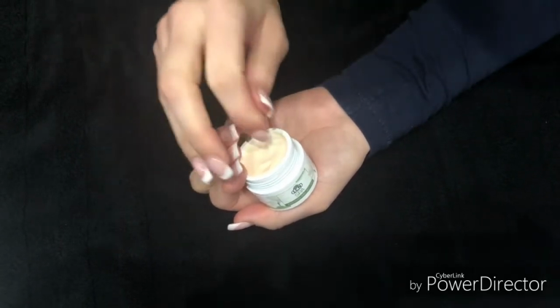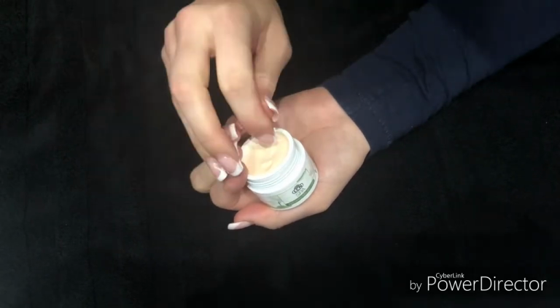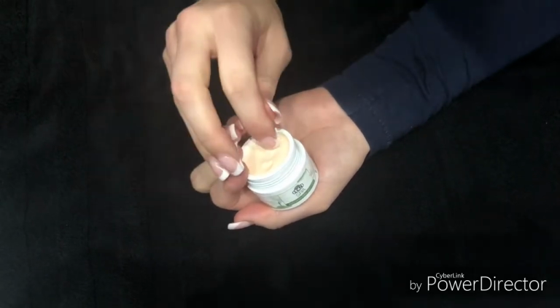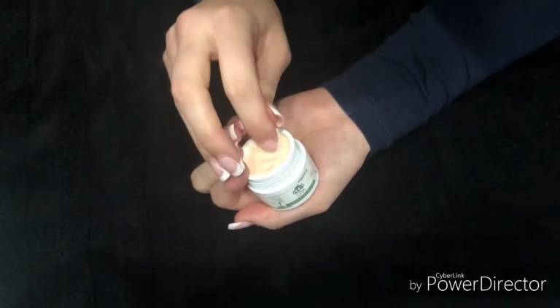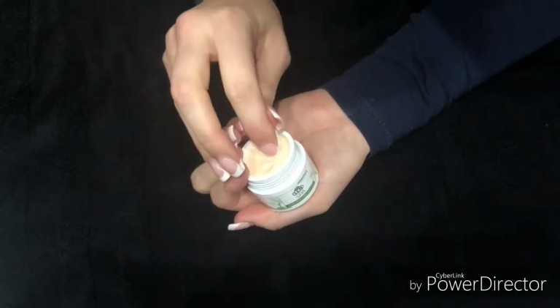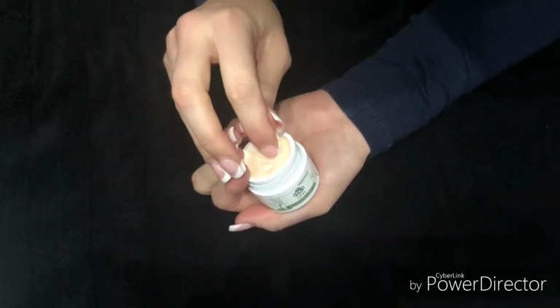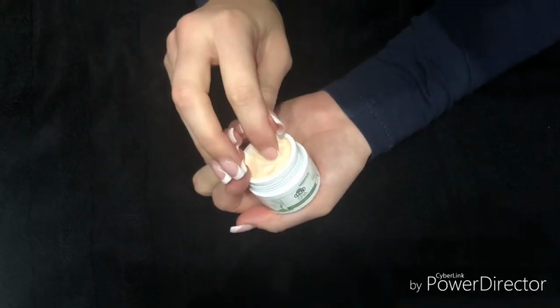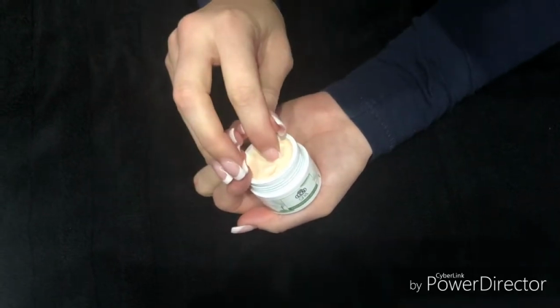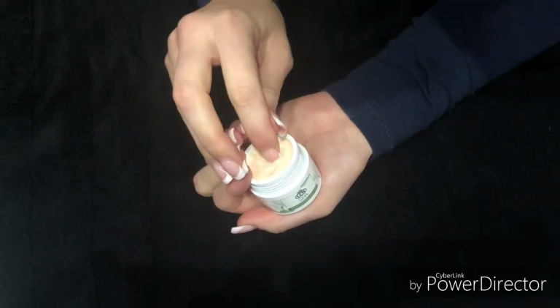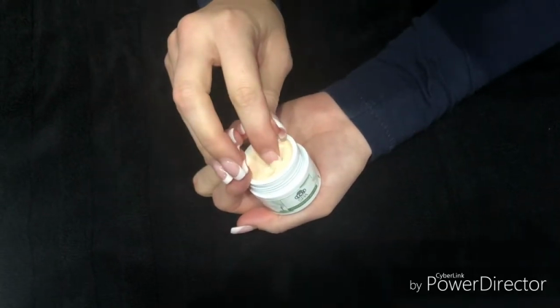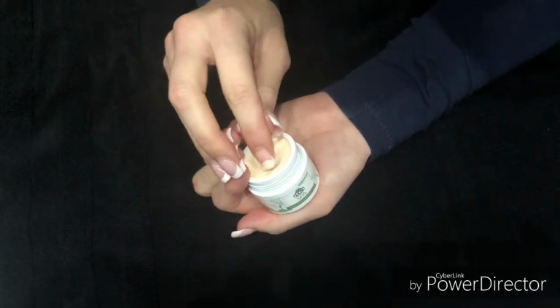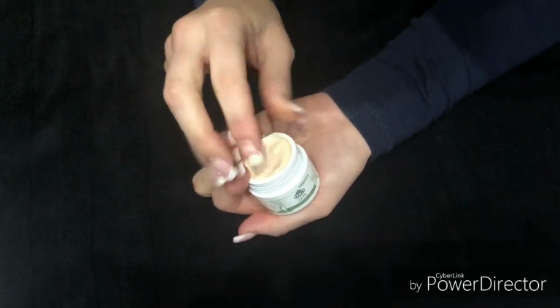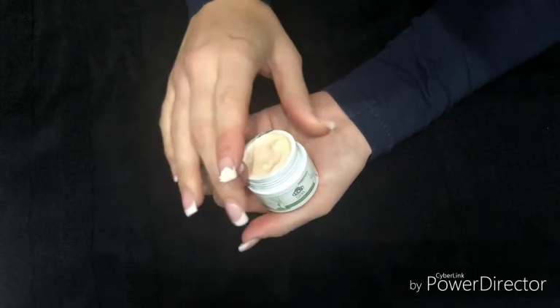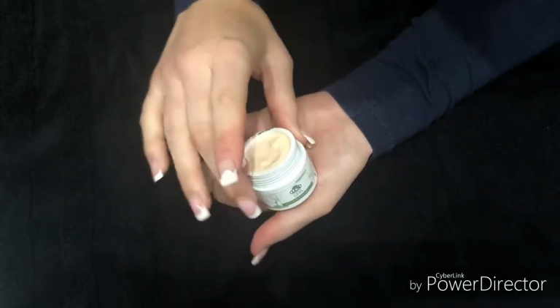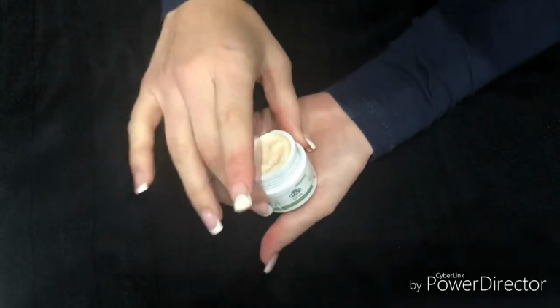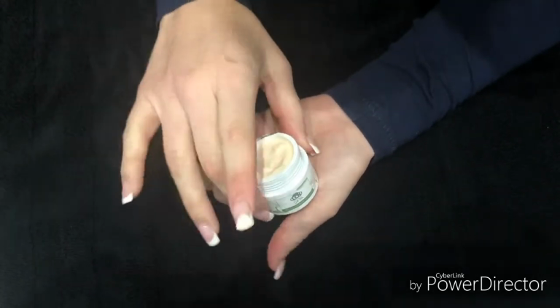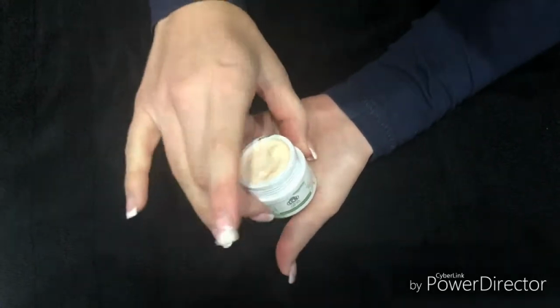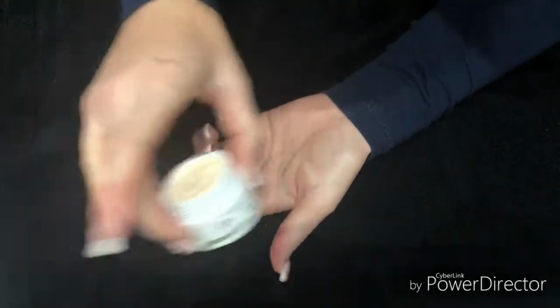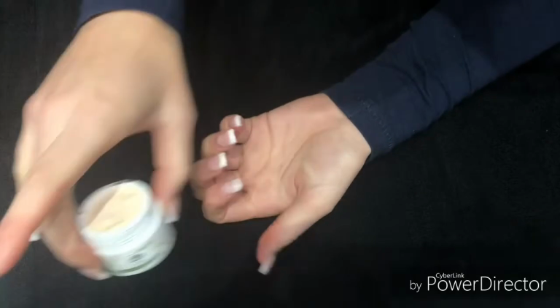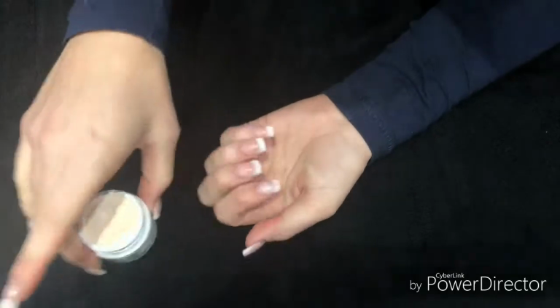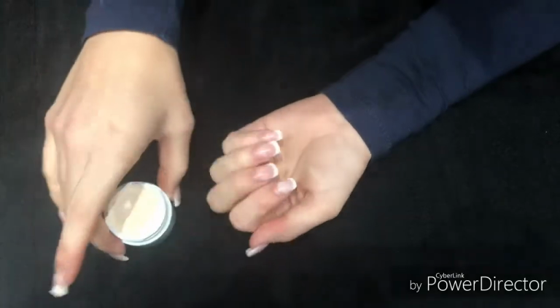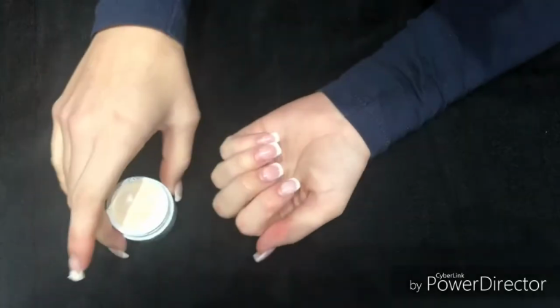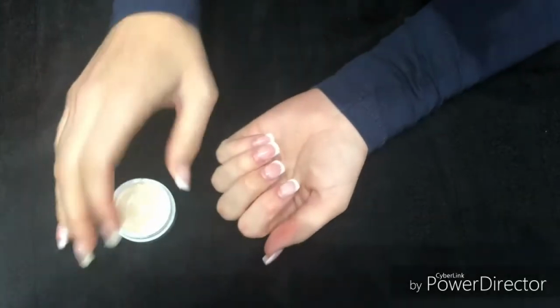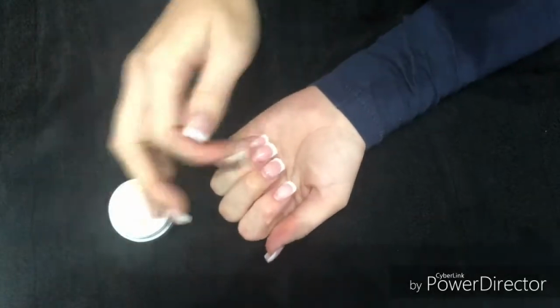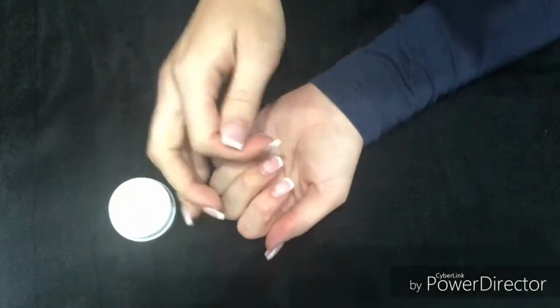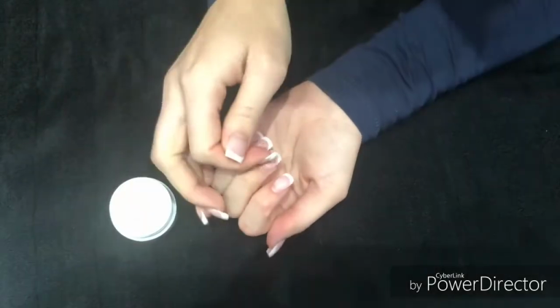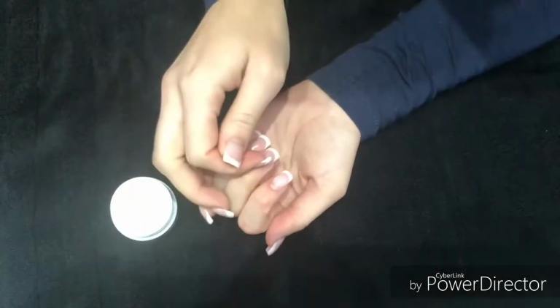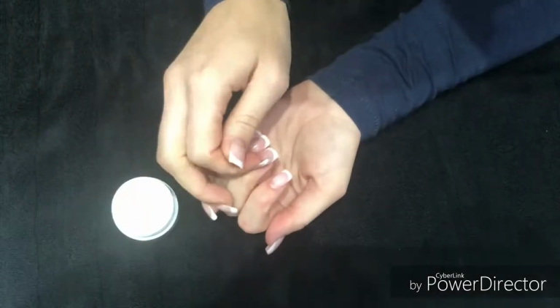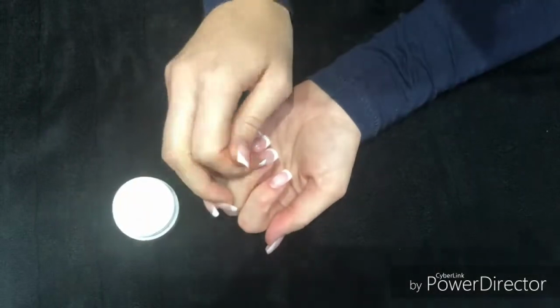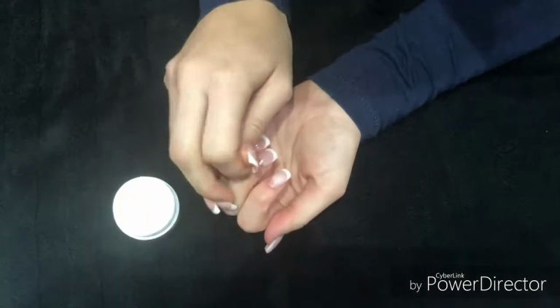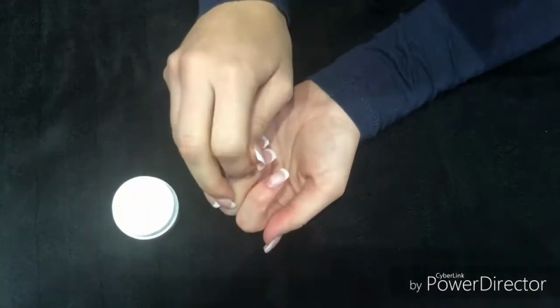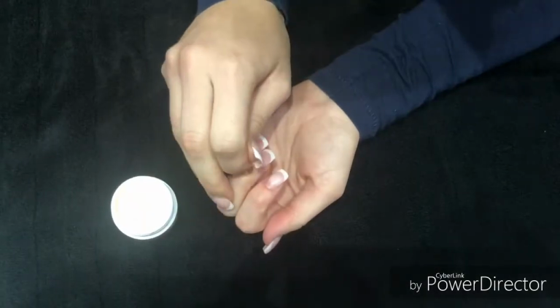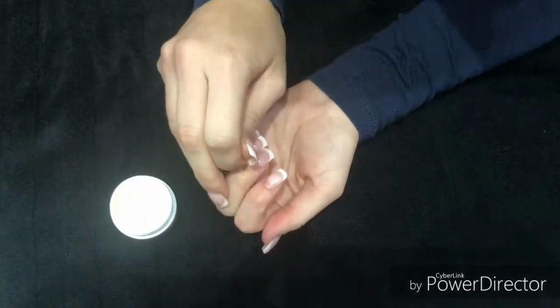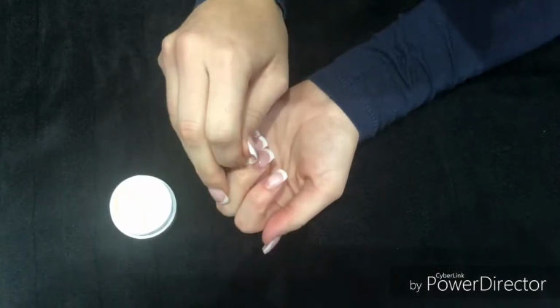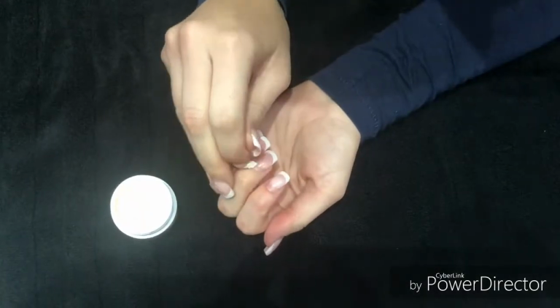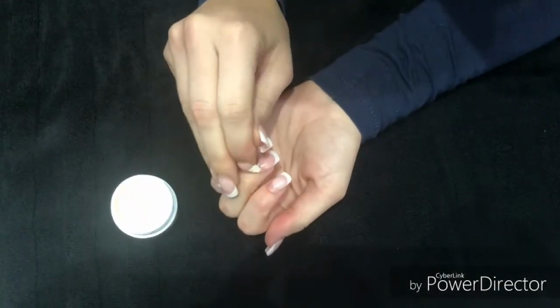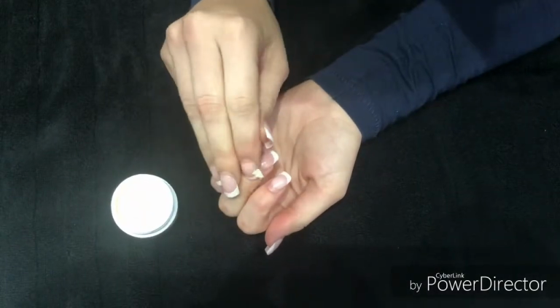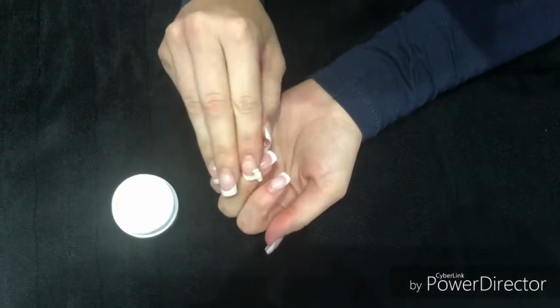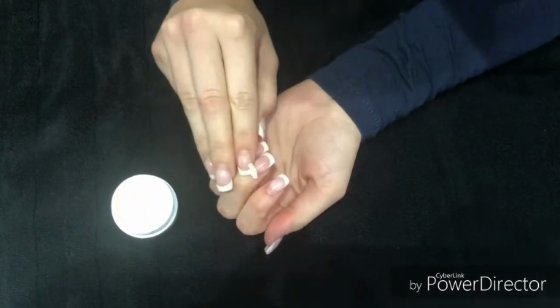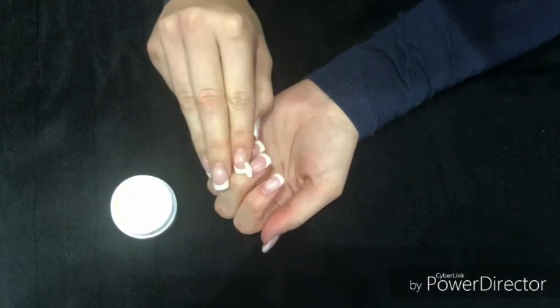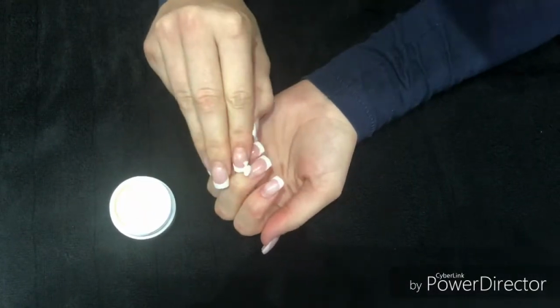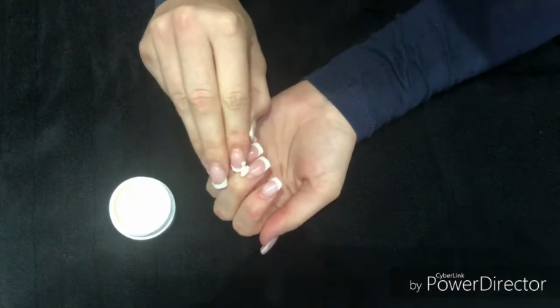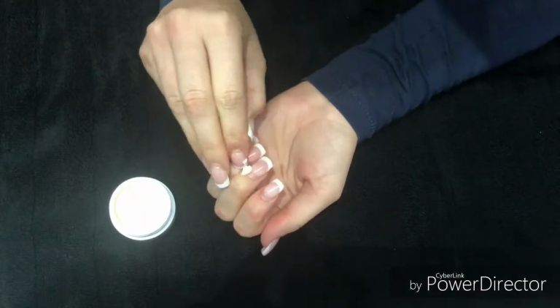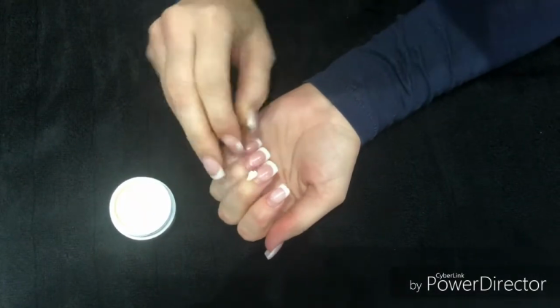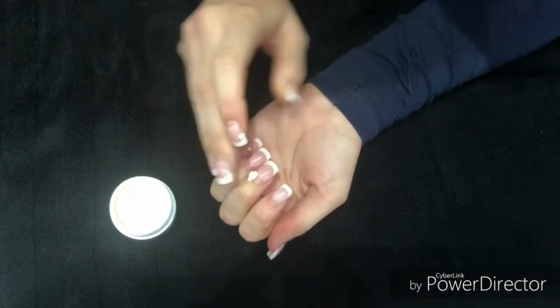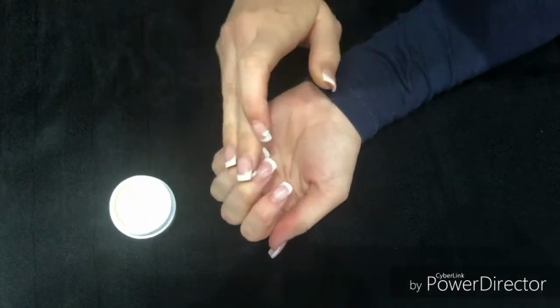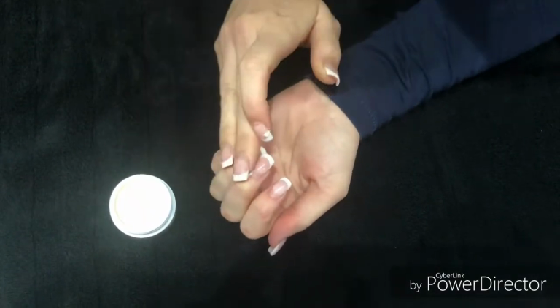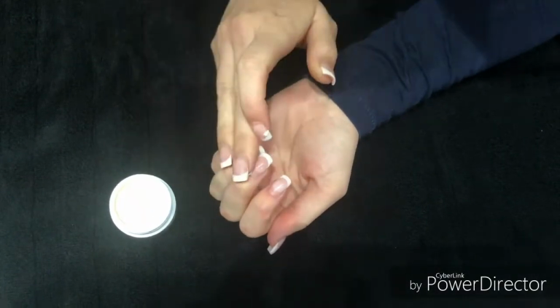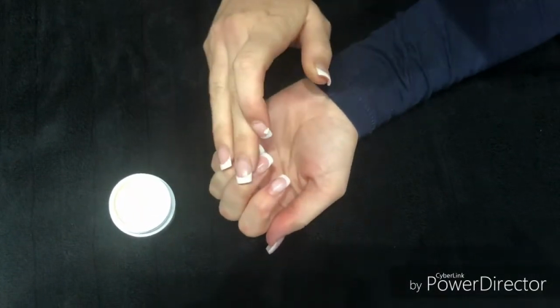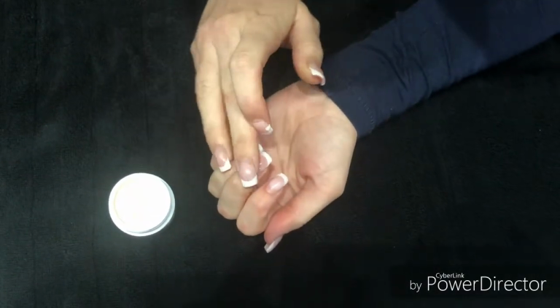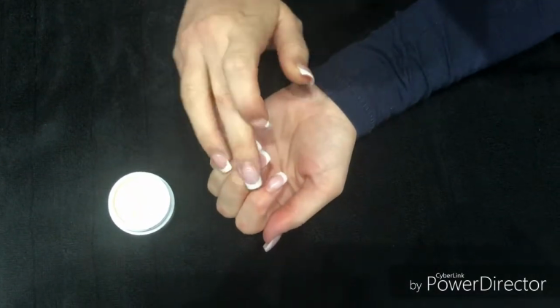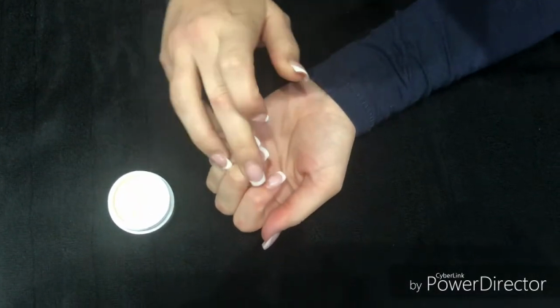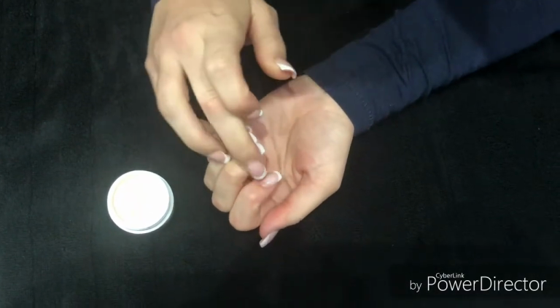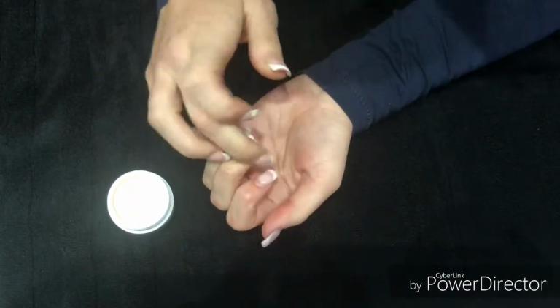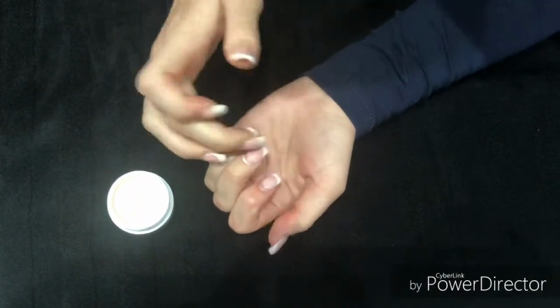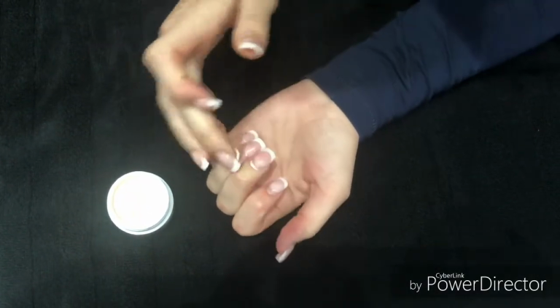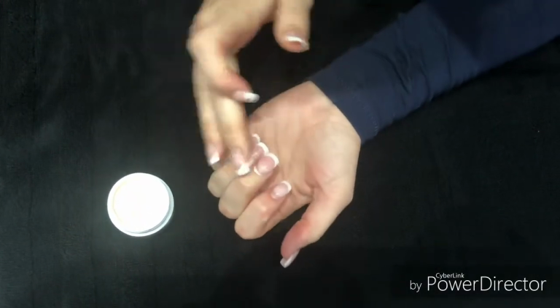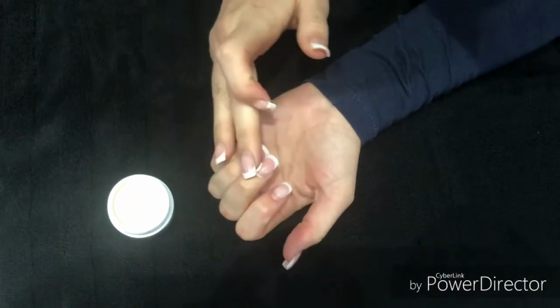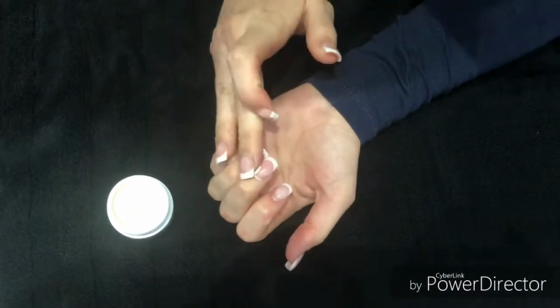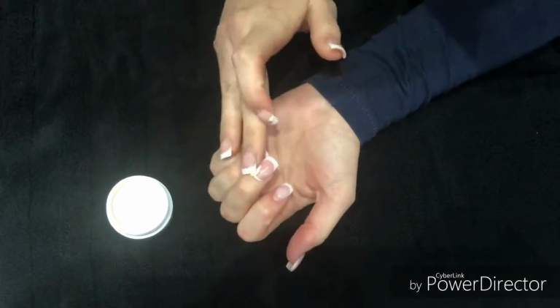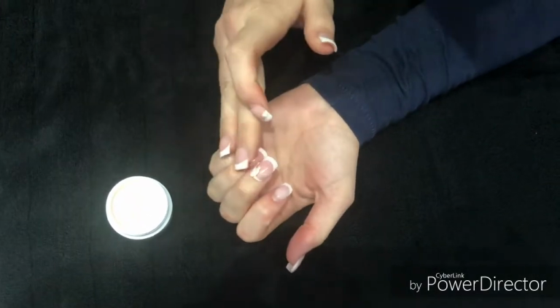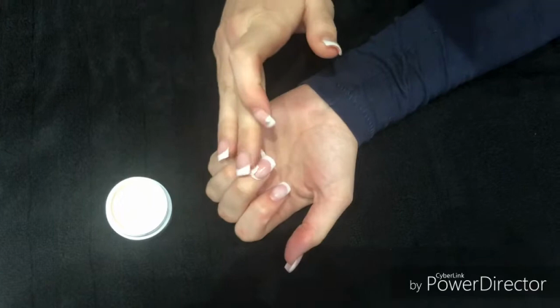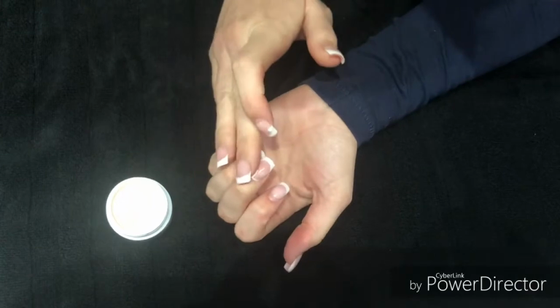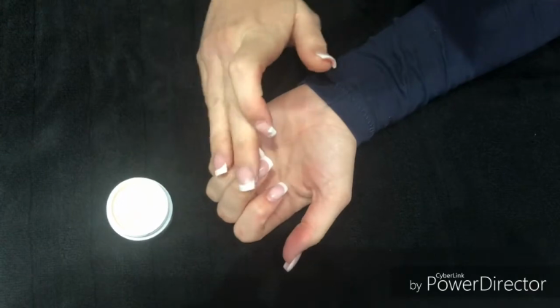You apply it into the cuticles, so you will work it in. It is quite a rich cream, so it's best used at night.